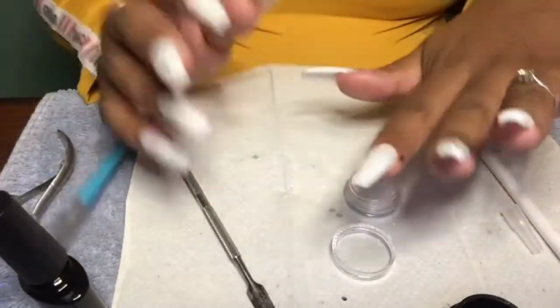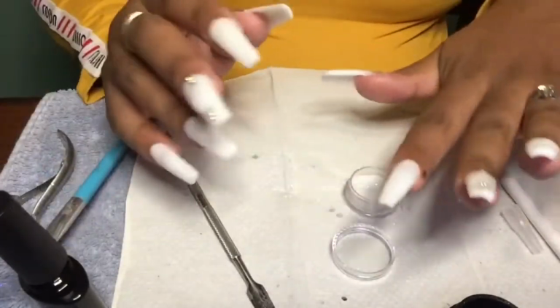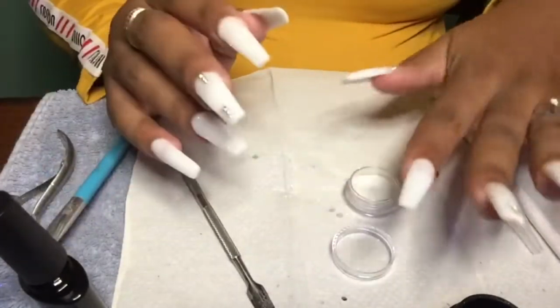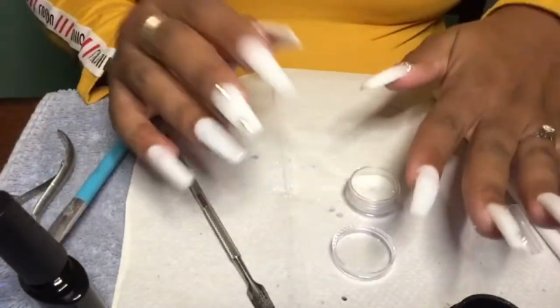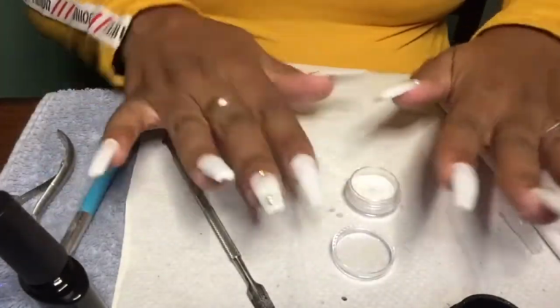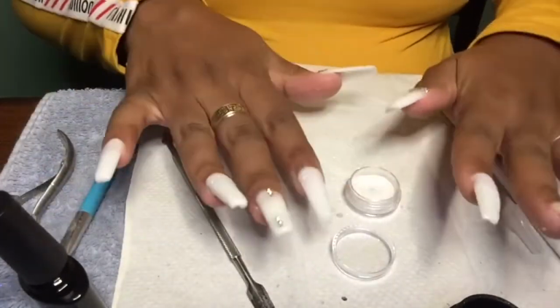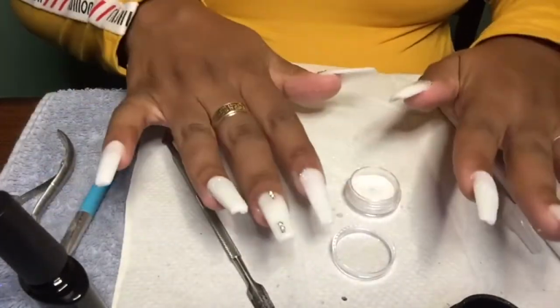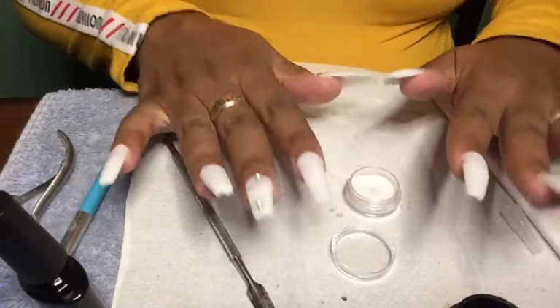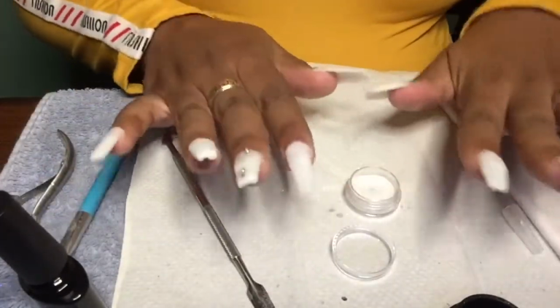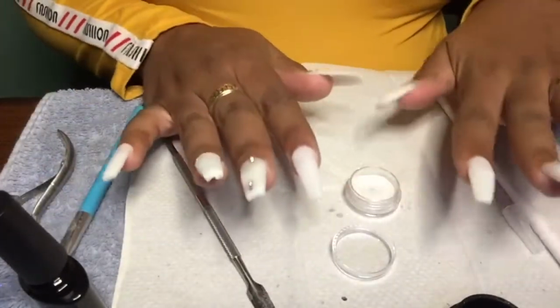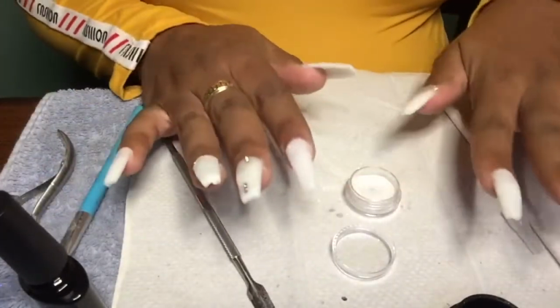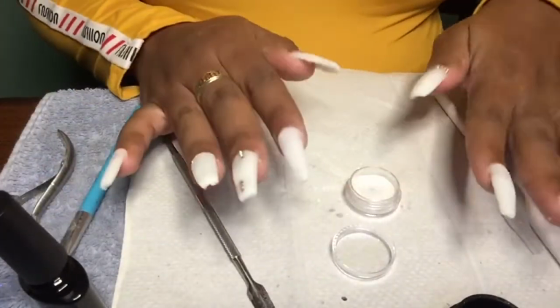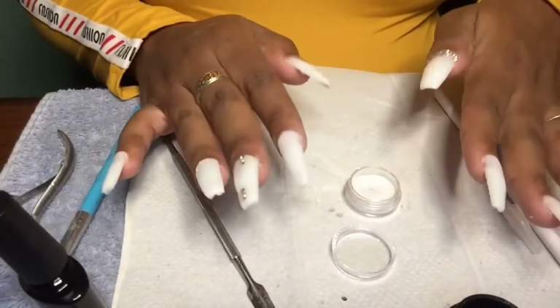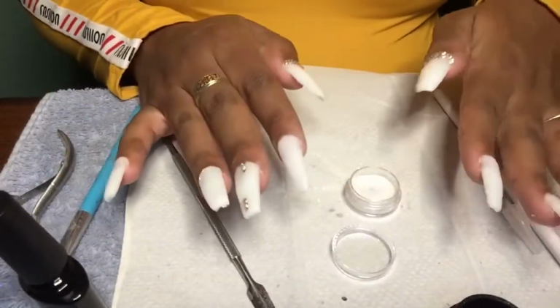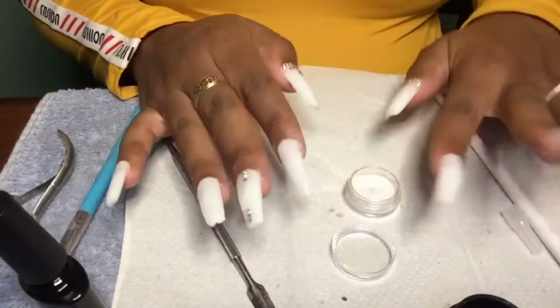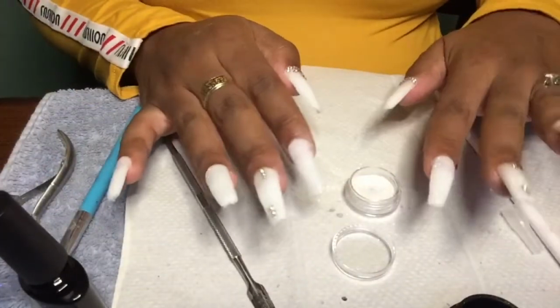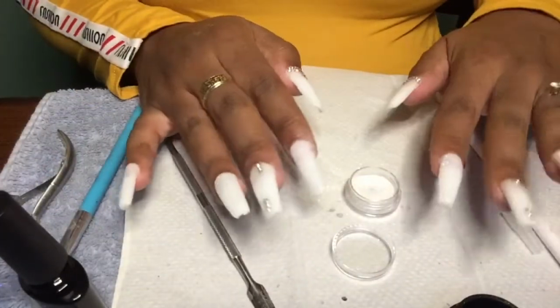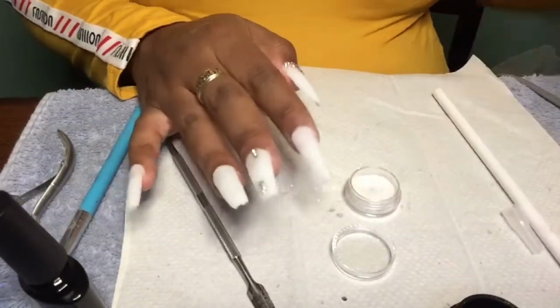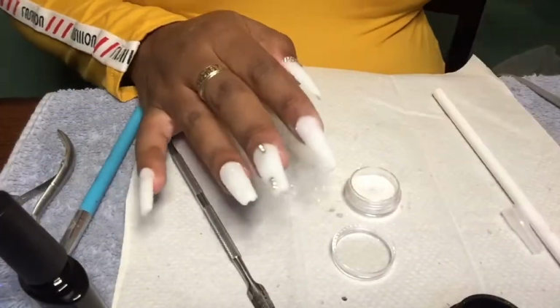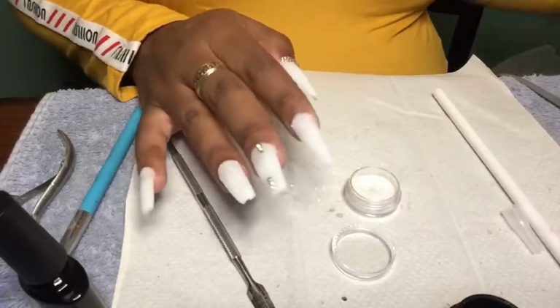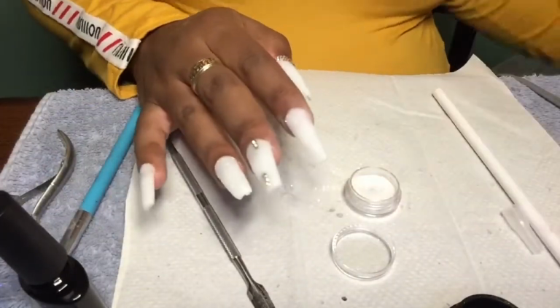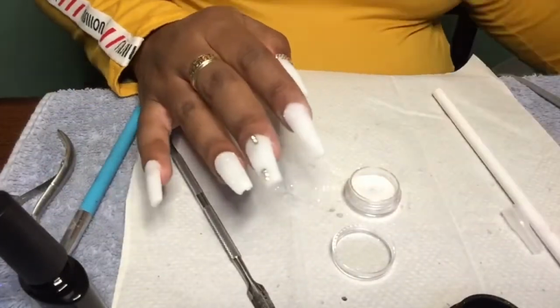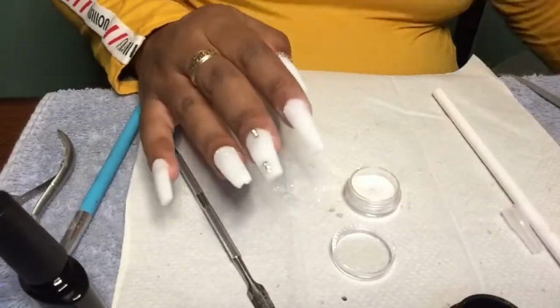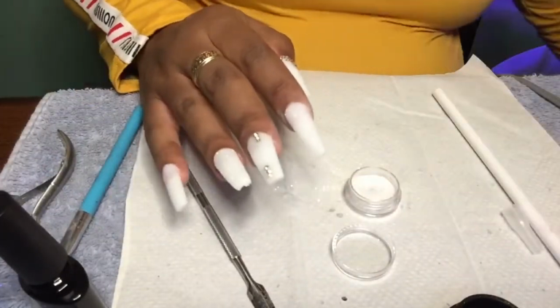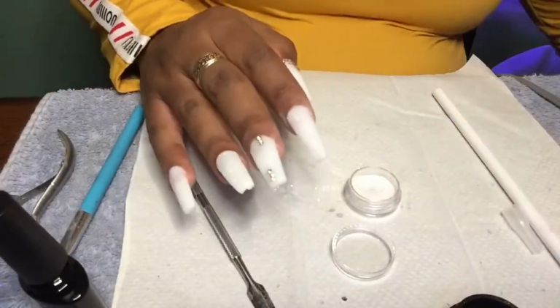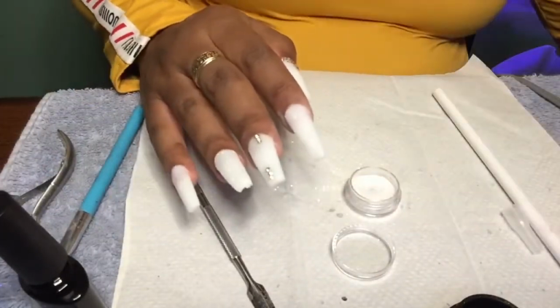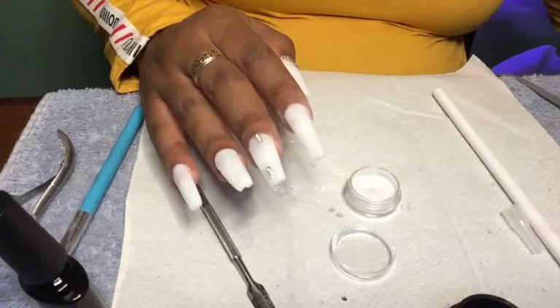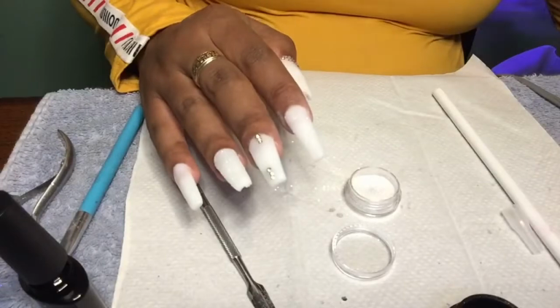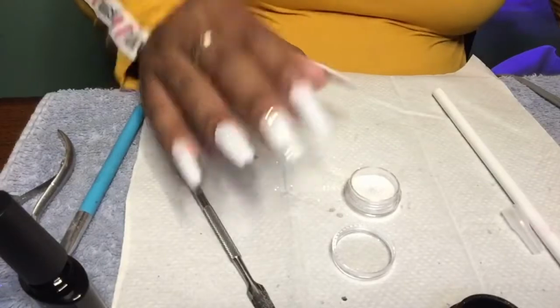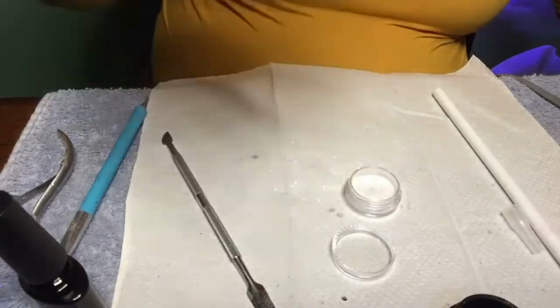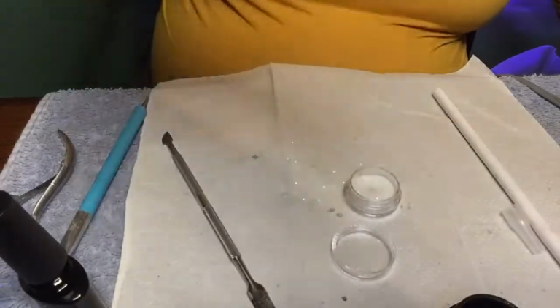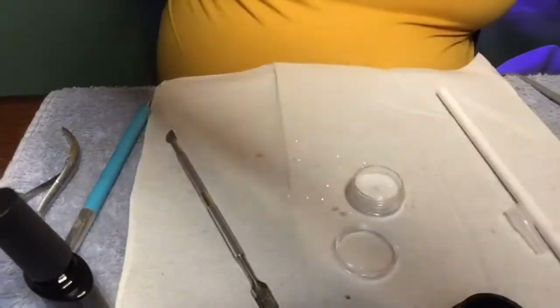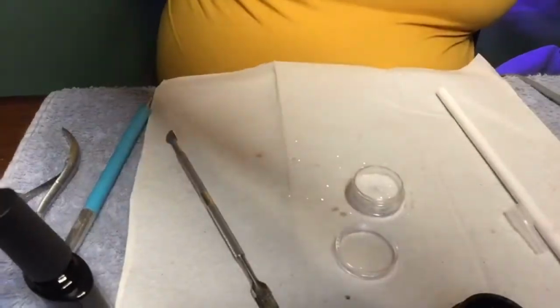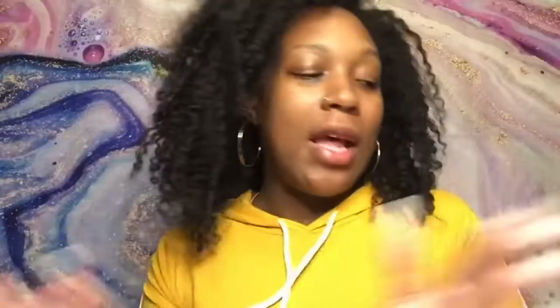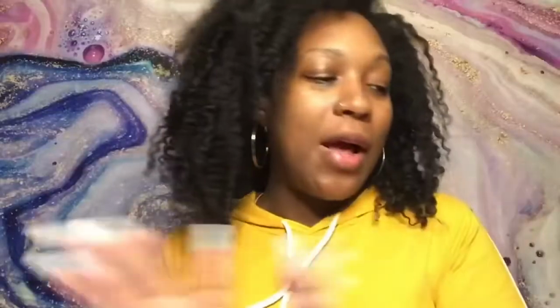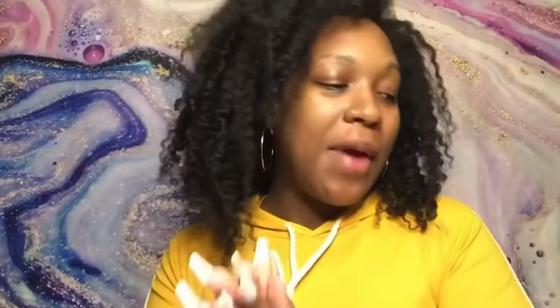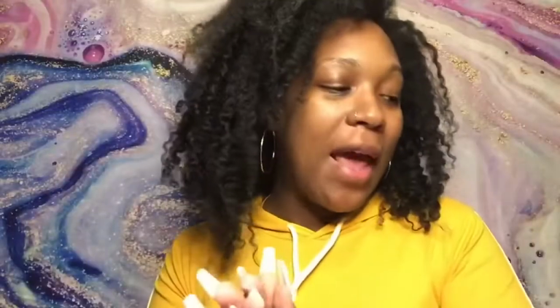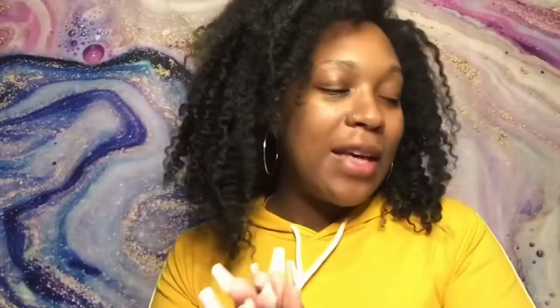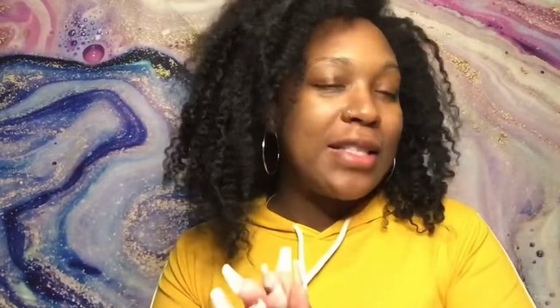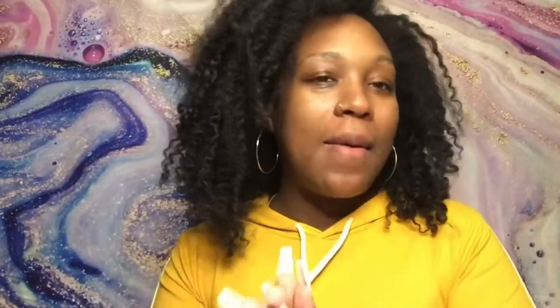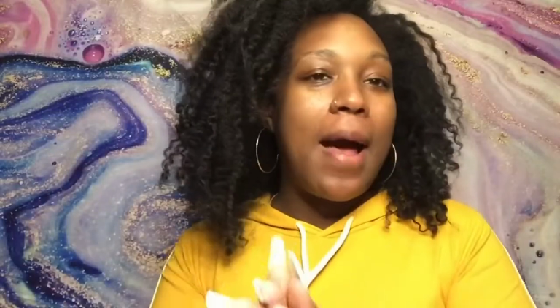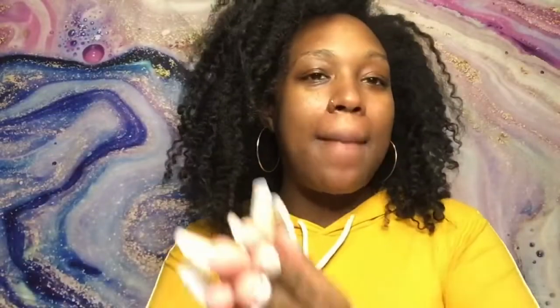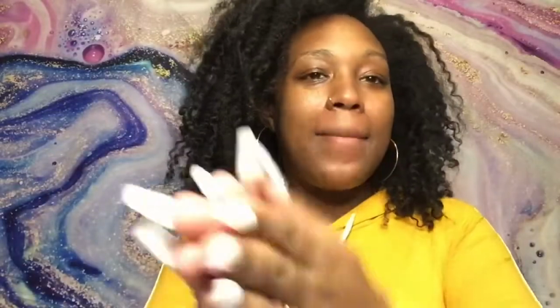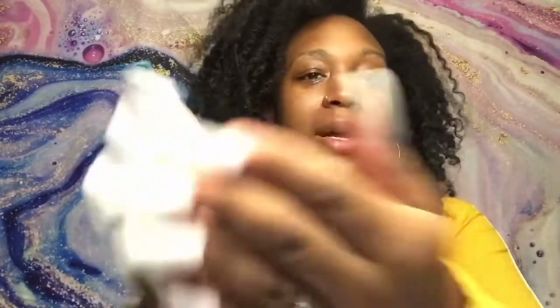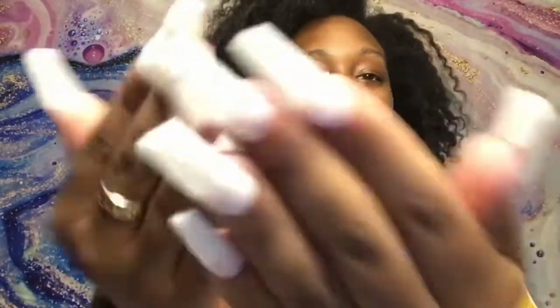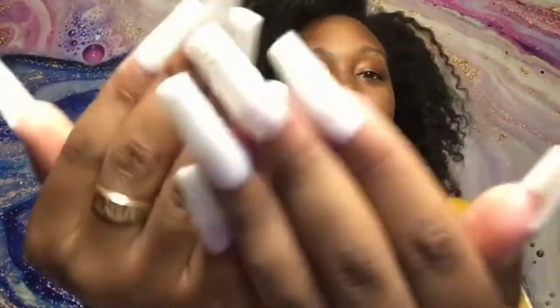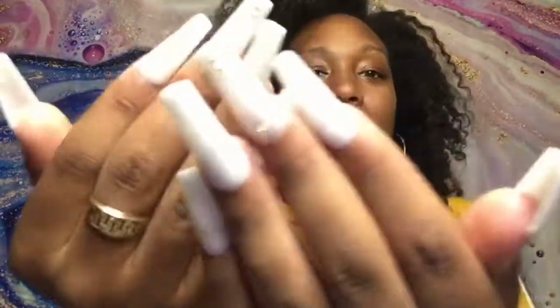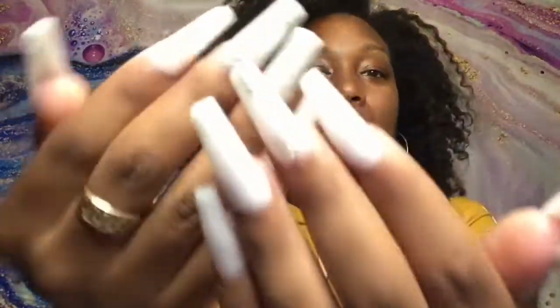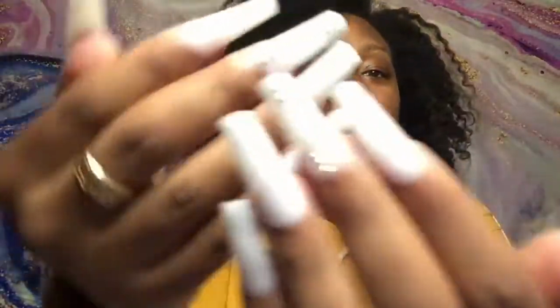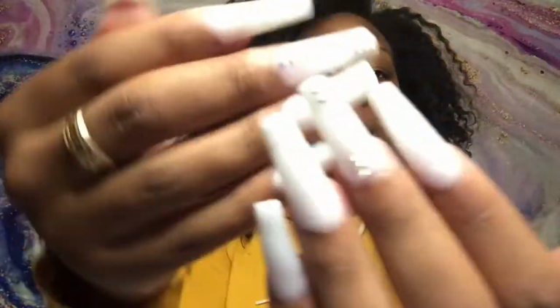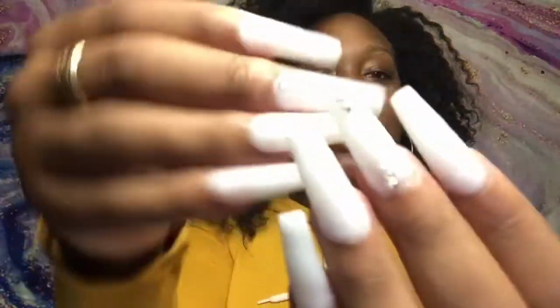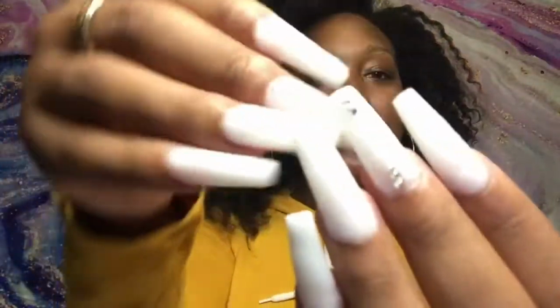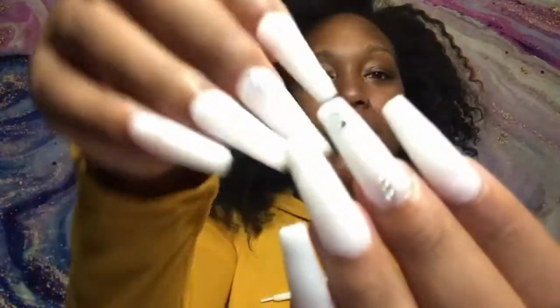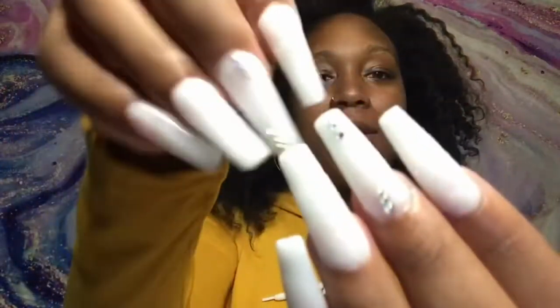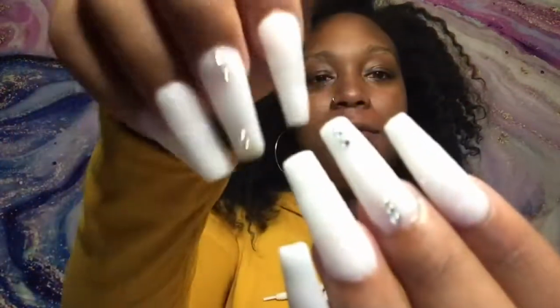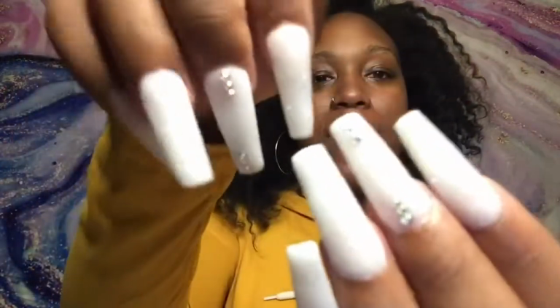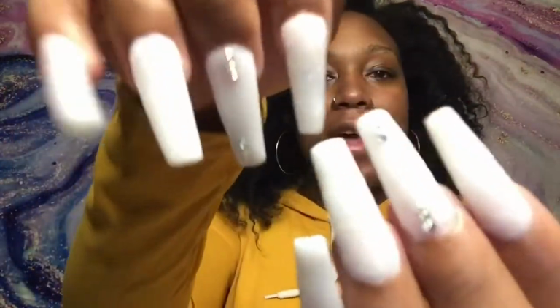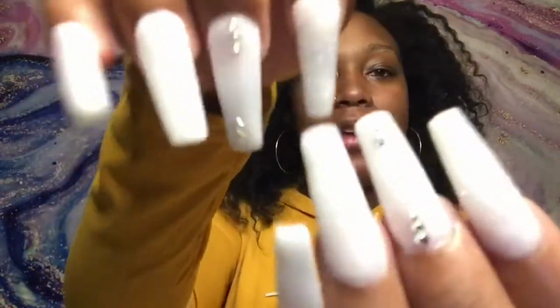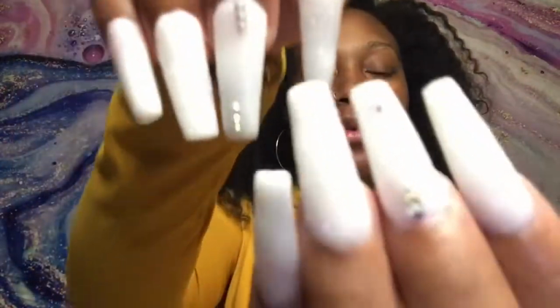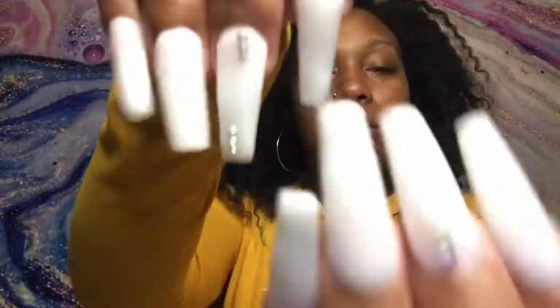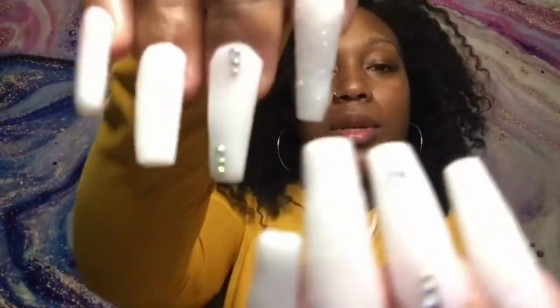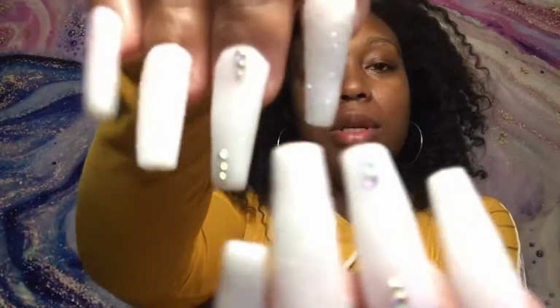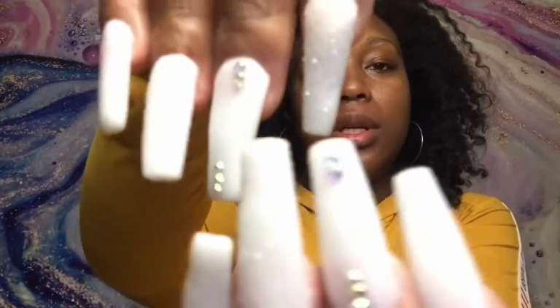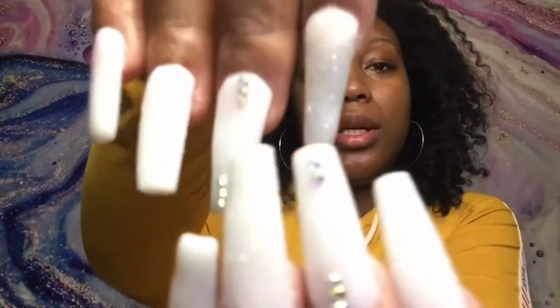Just cleaning up those cuticles. Look how pretty it is — how cute. Okay, I'm done and this is the final look.